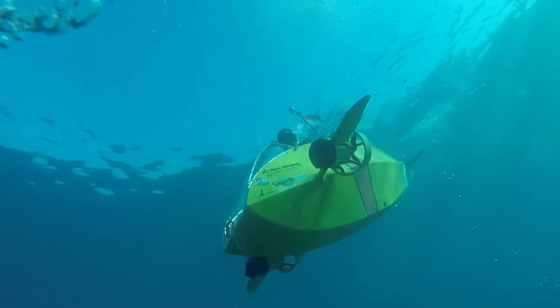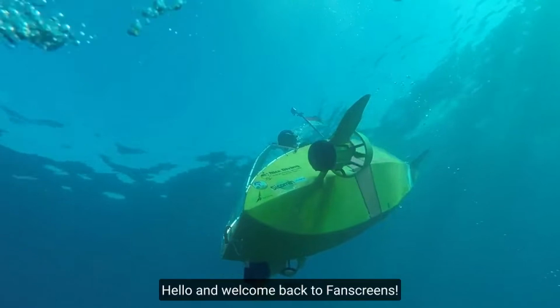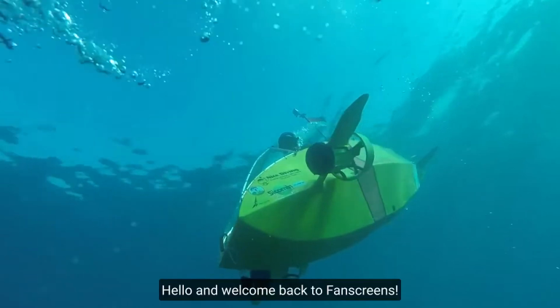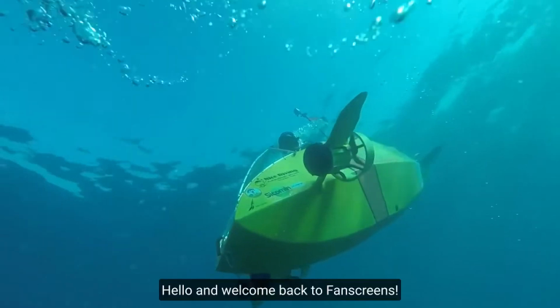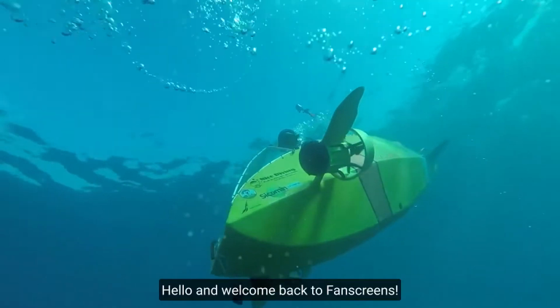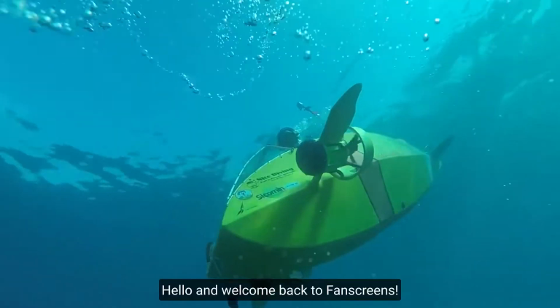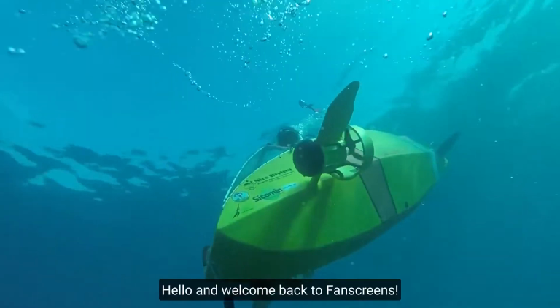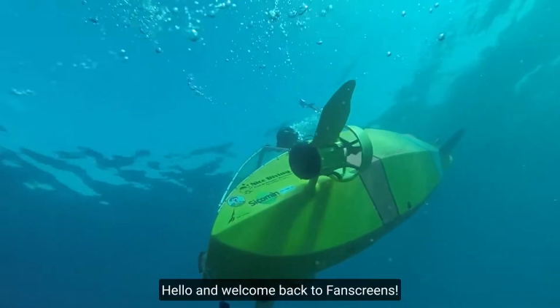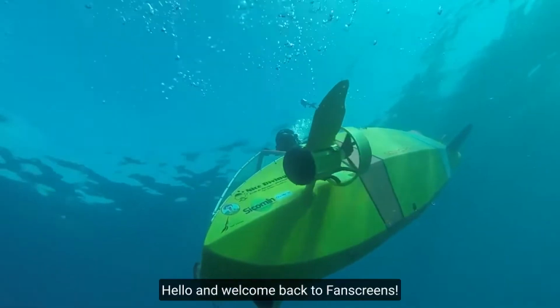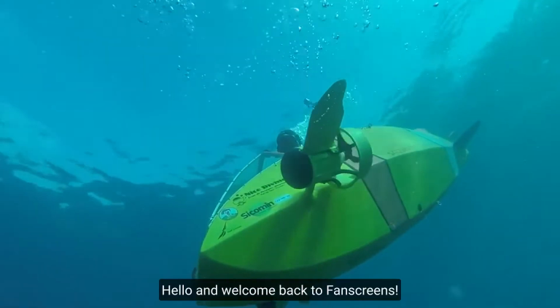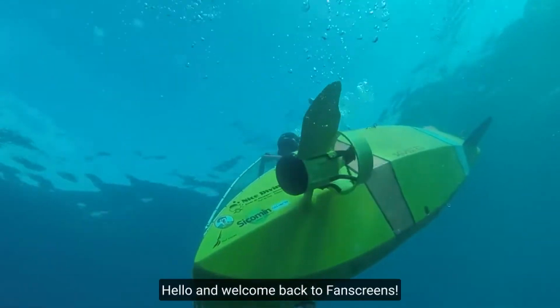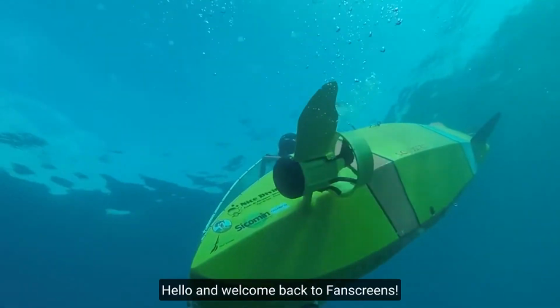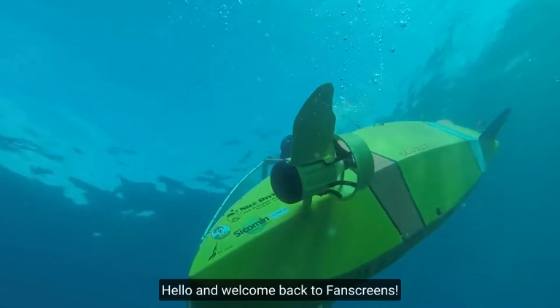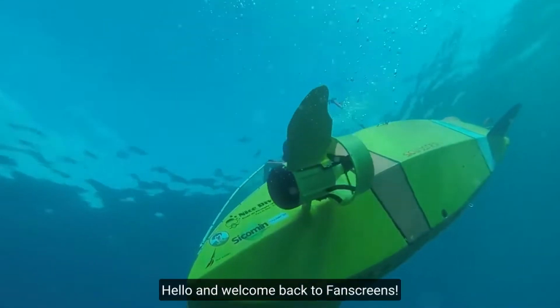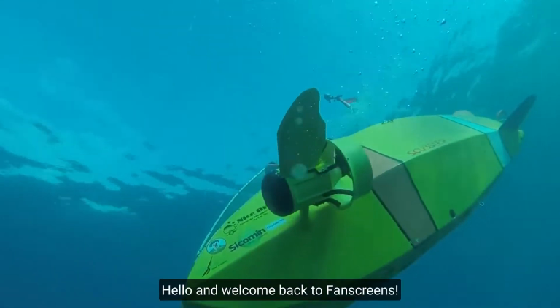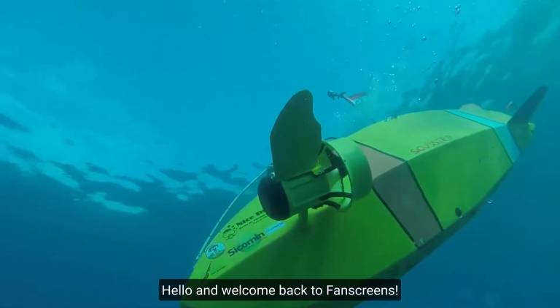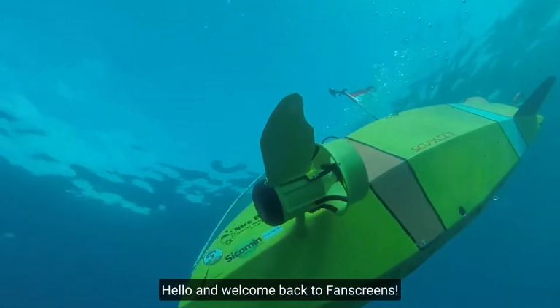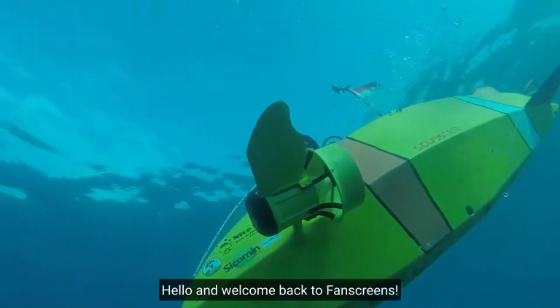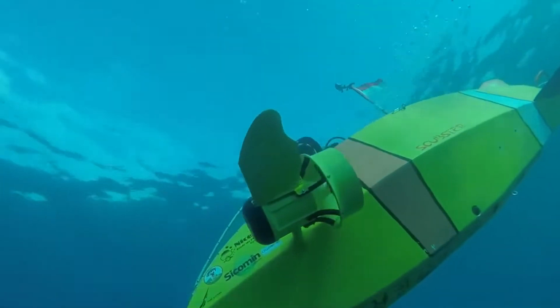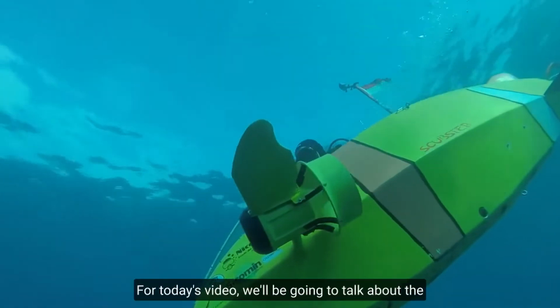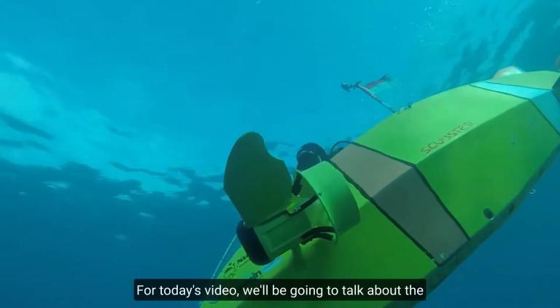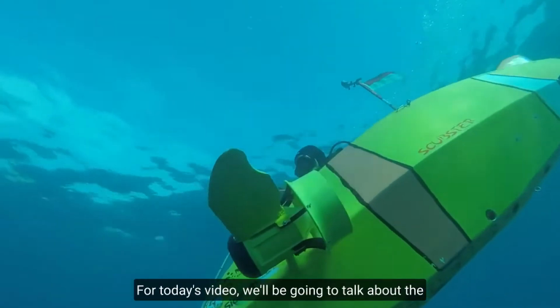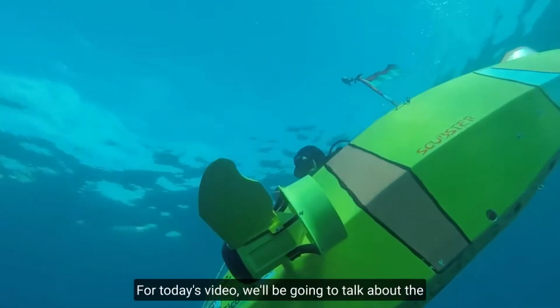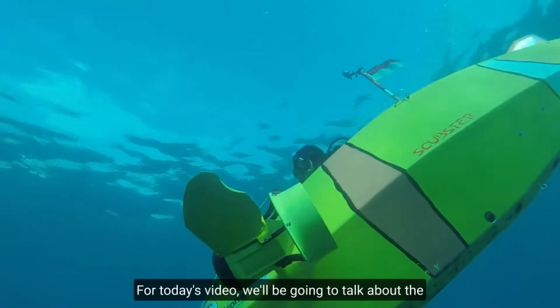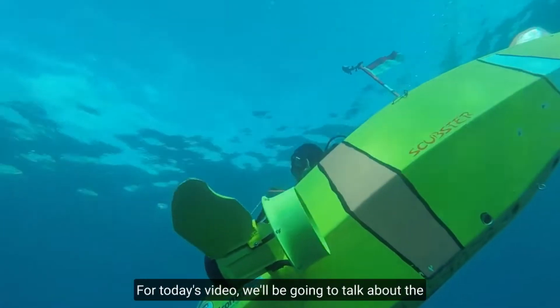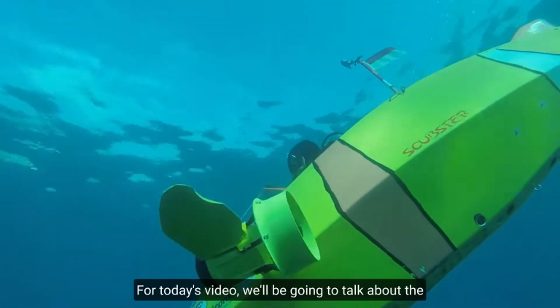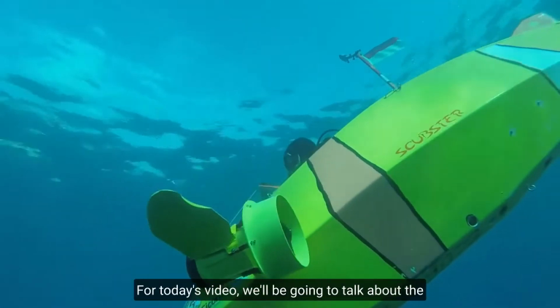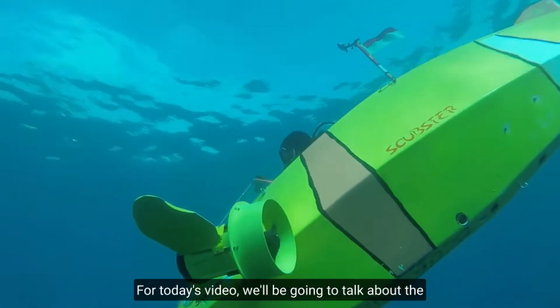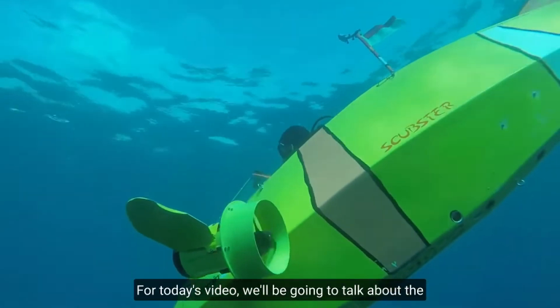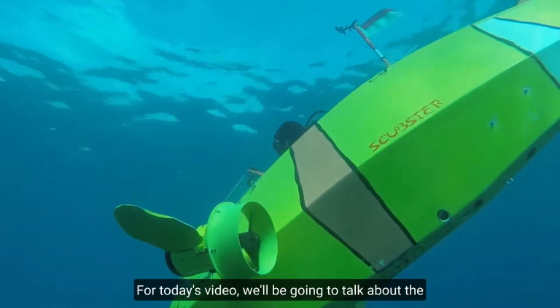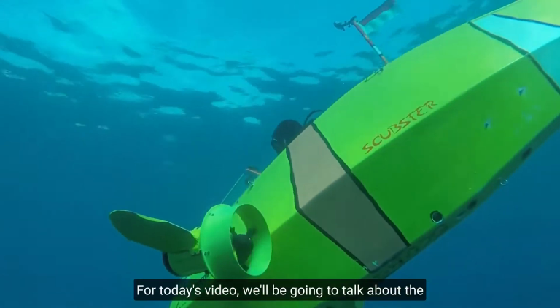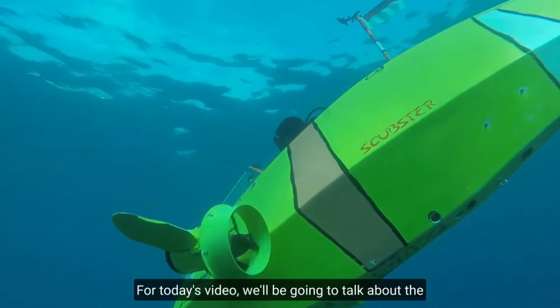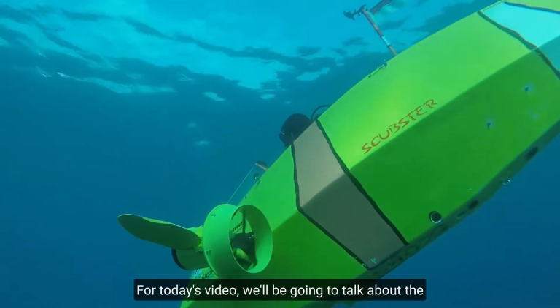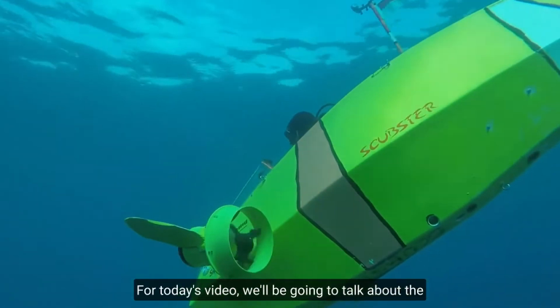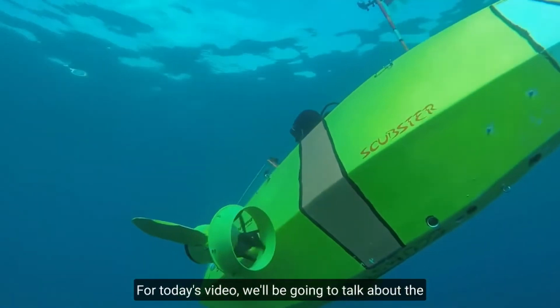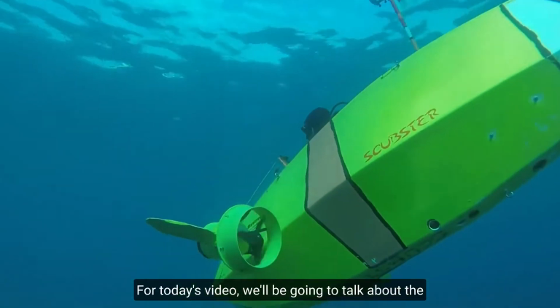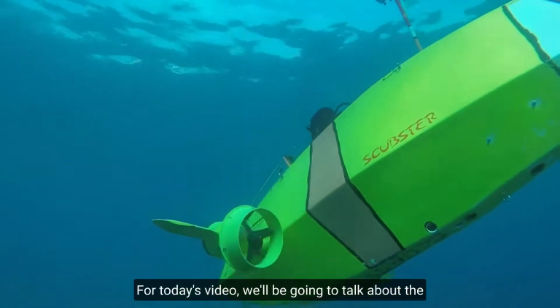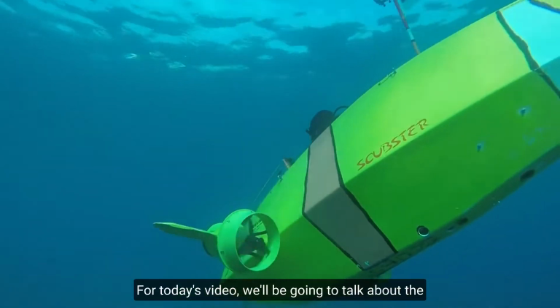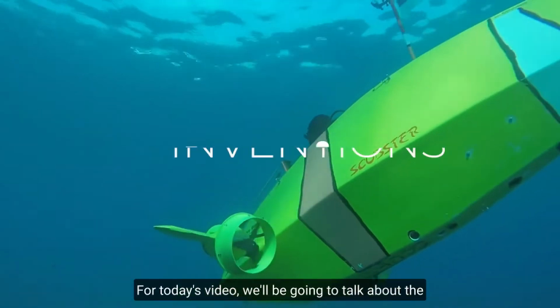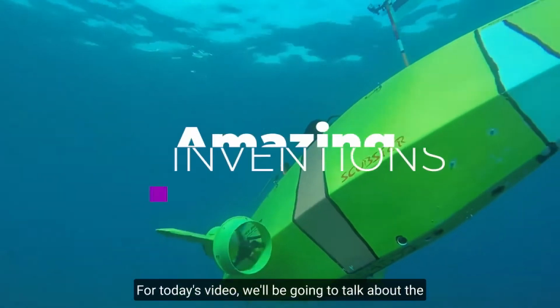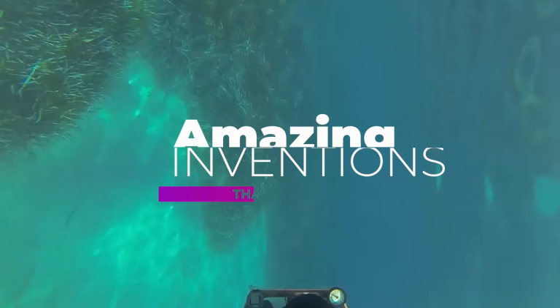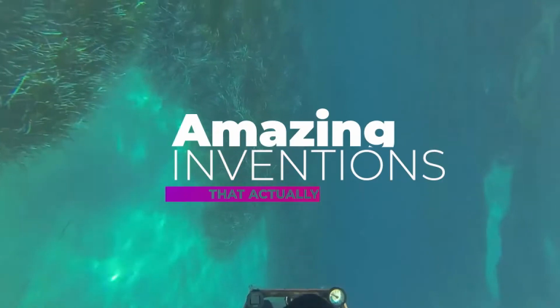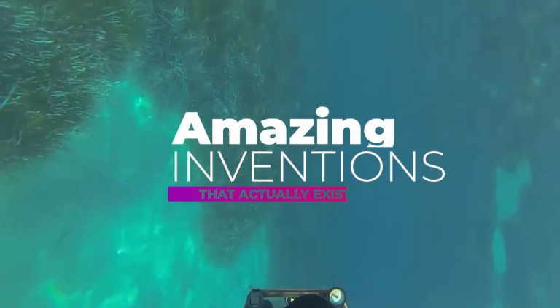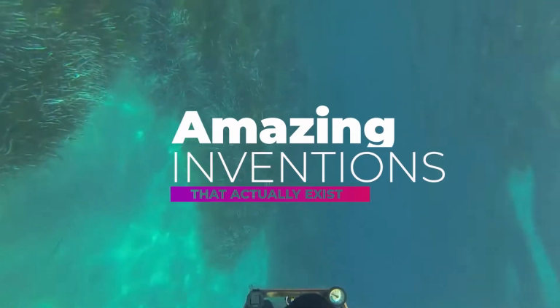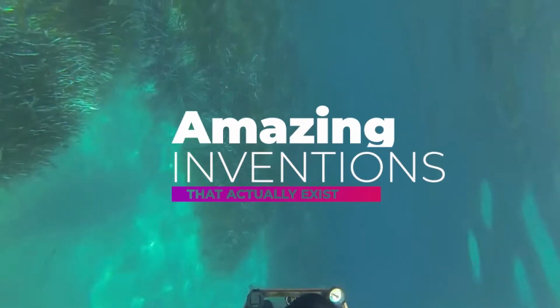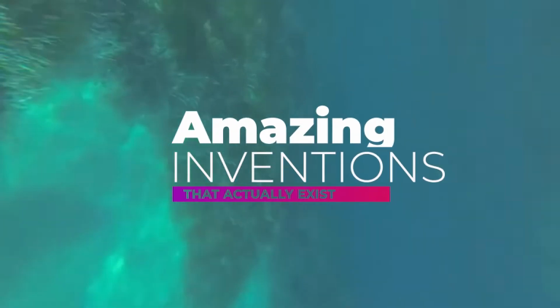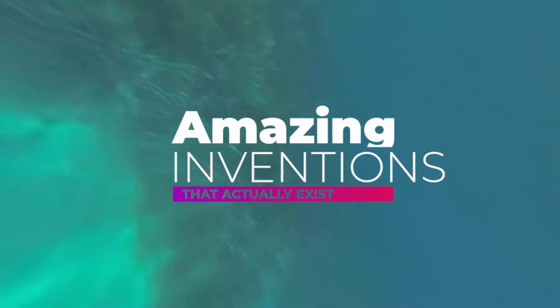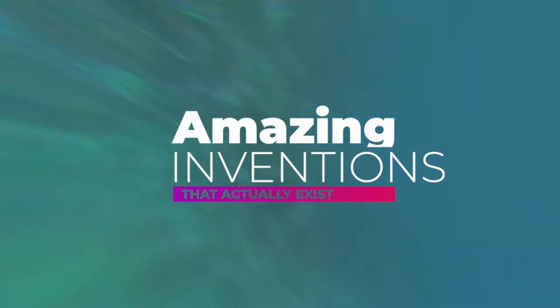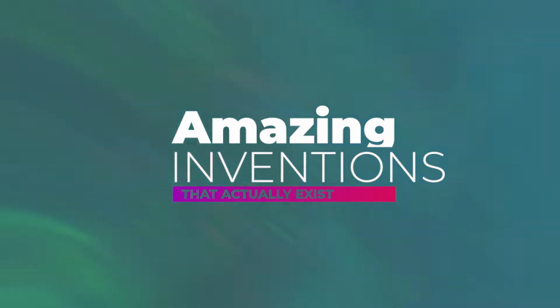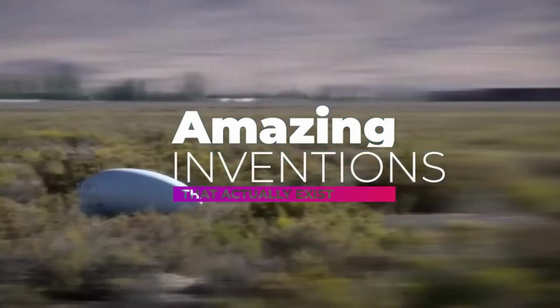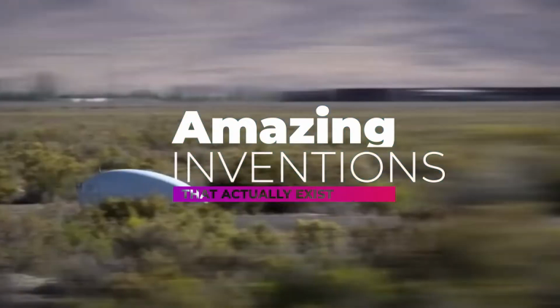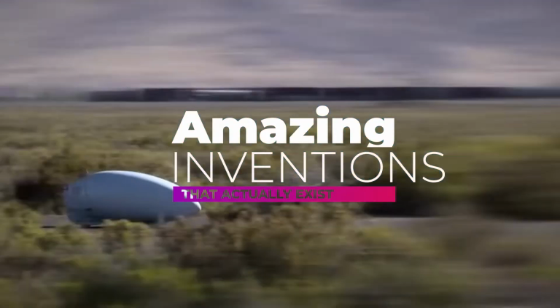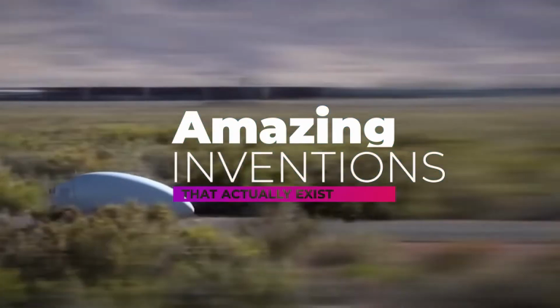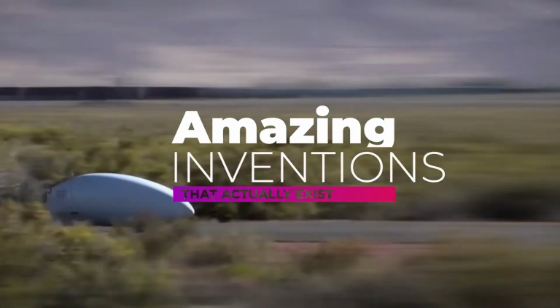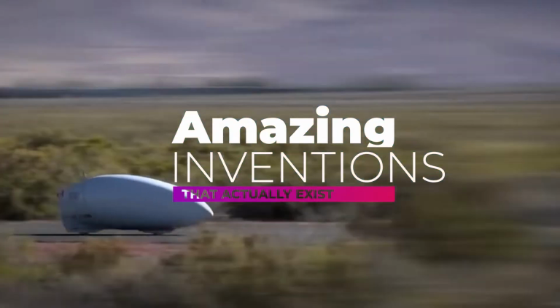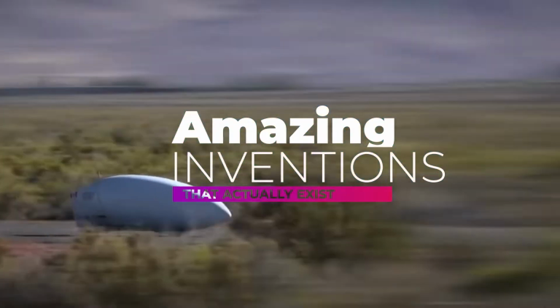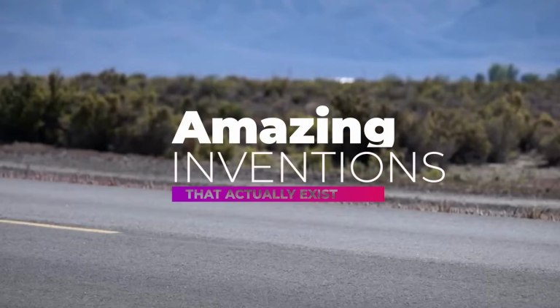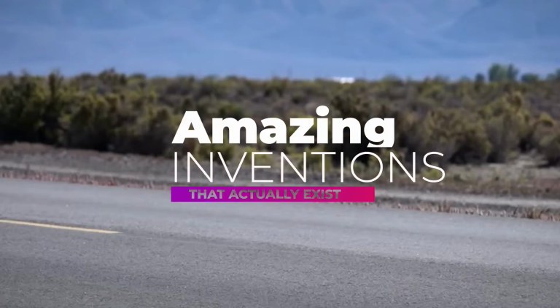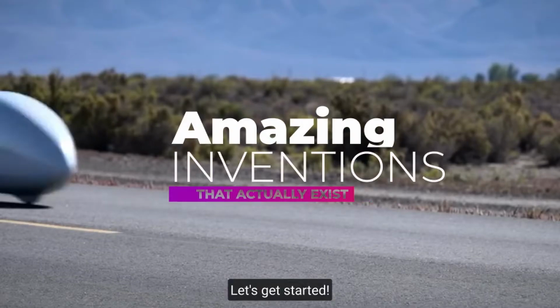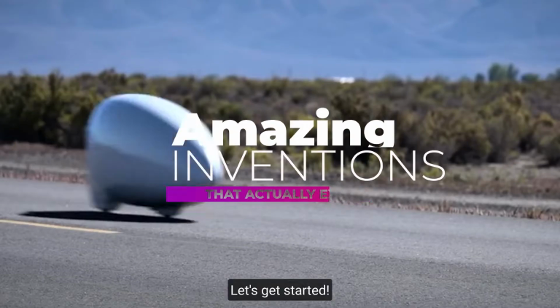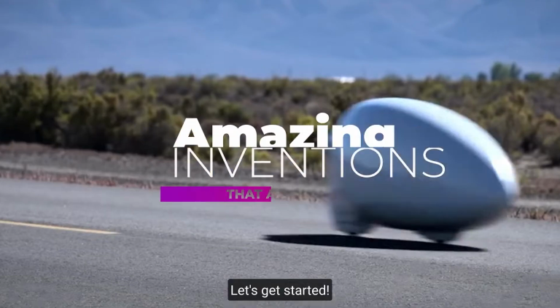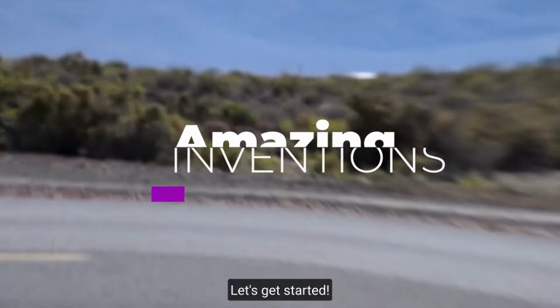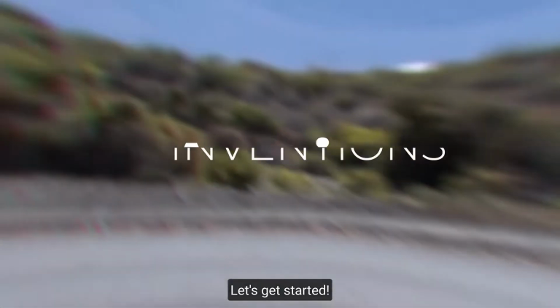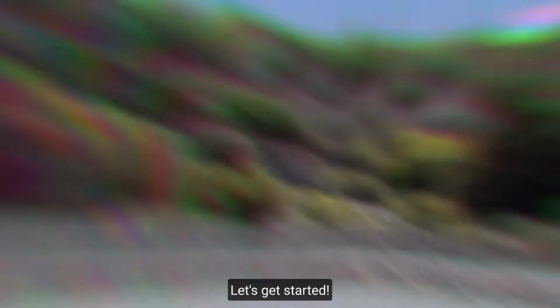Hello and welcome back to FanScreens. For today's video, we'll be coming to talk about the amazing inventions that actually exist. Let's get started.